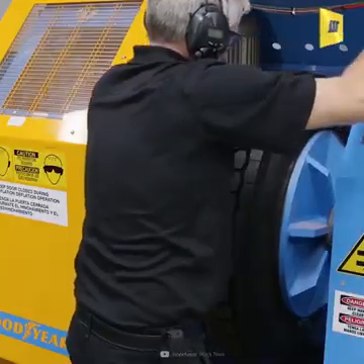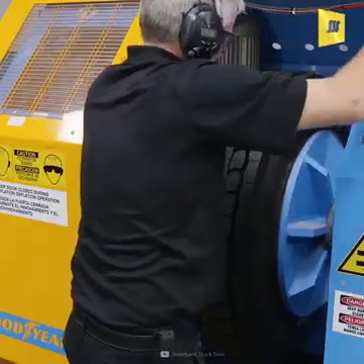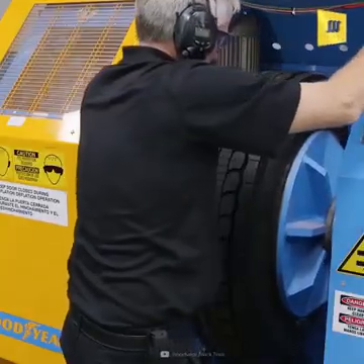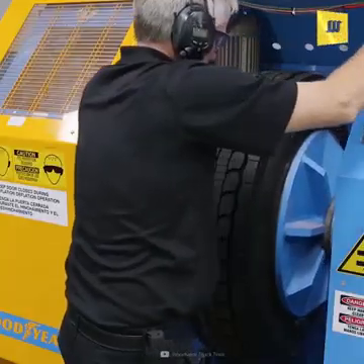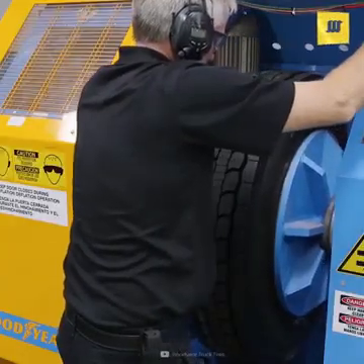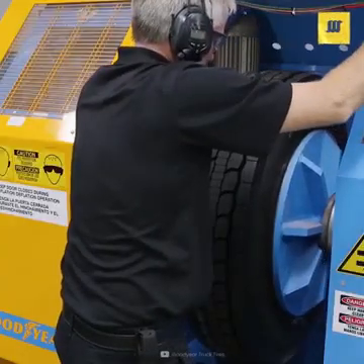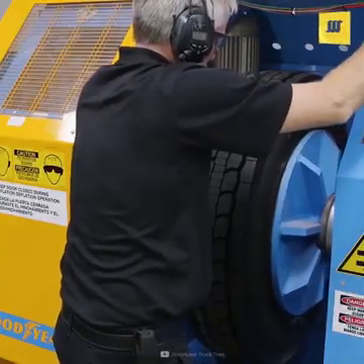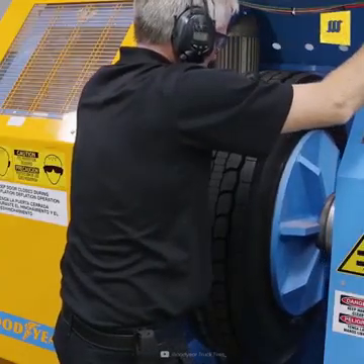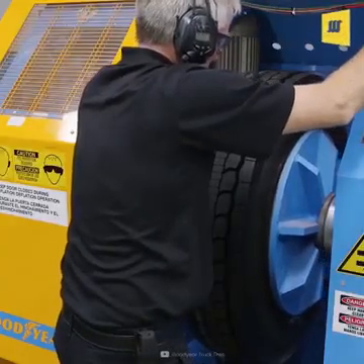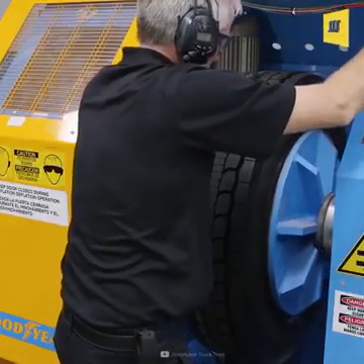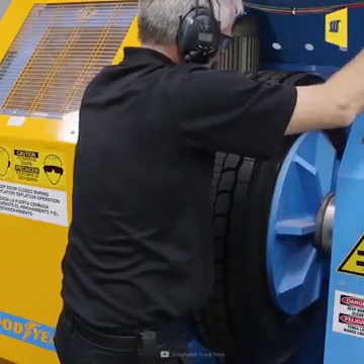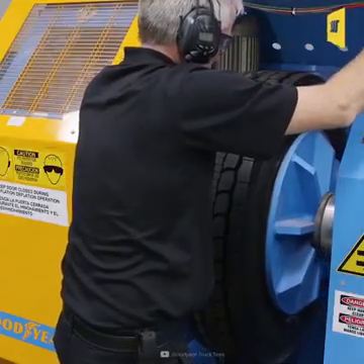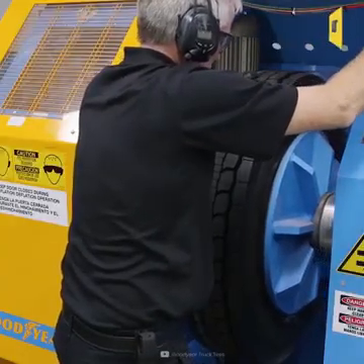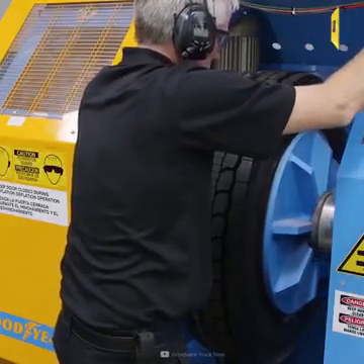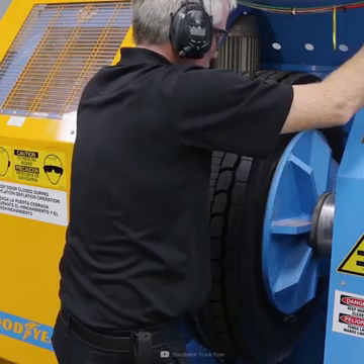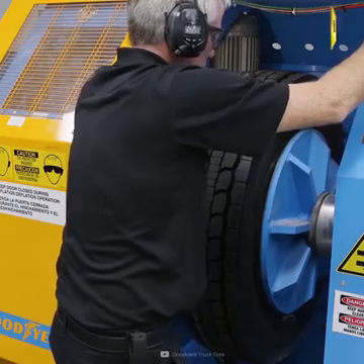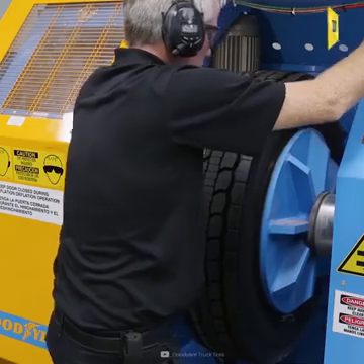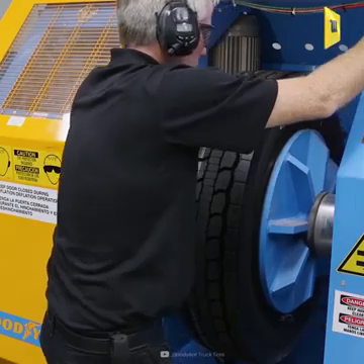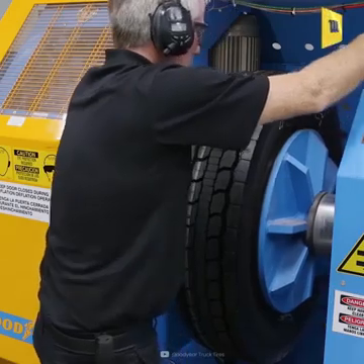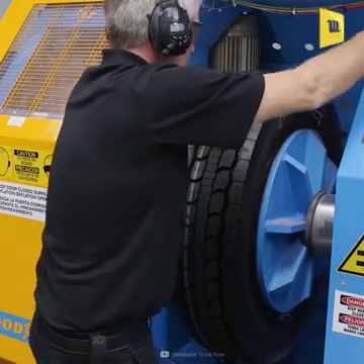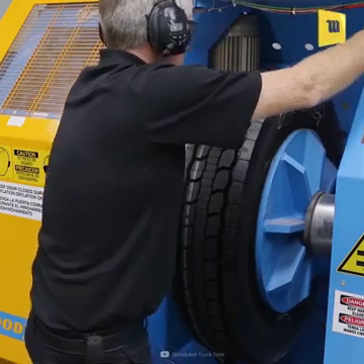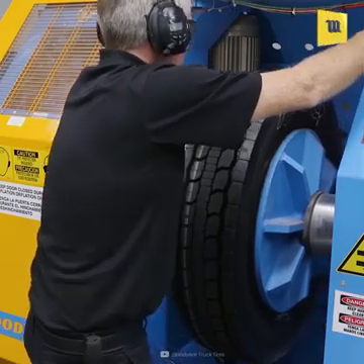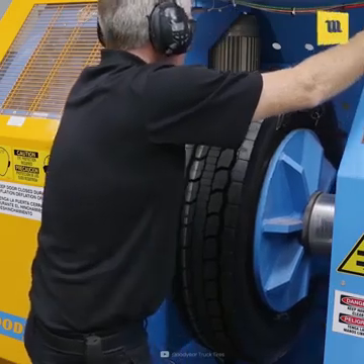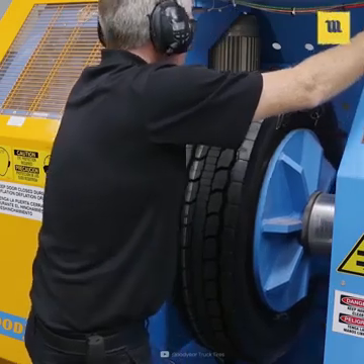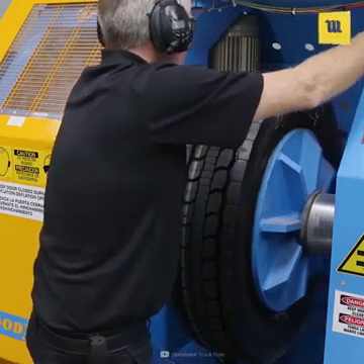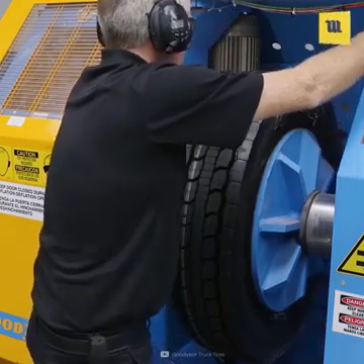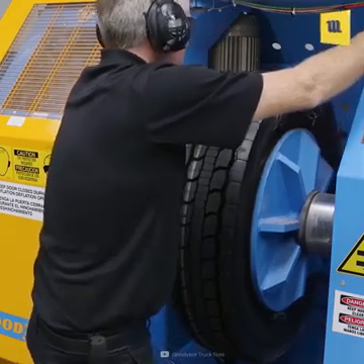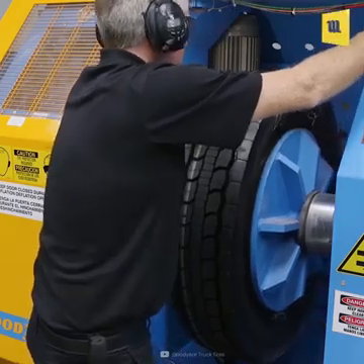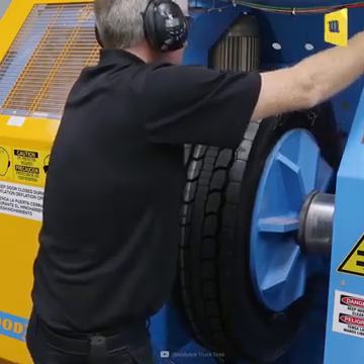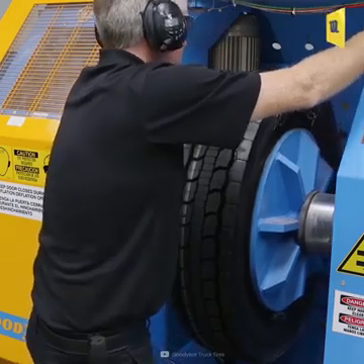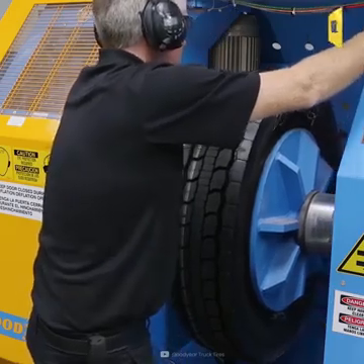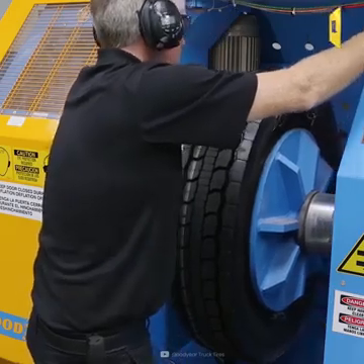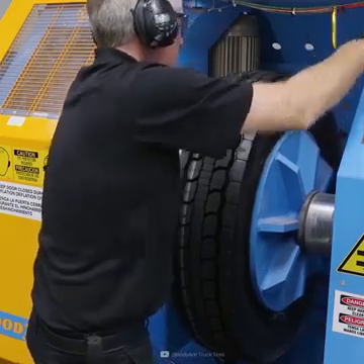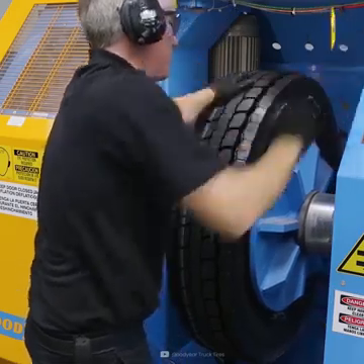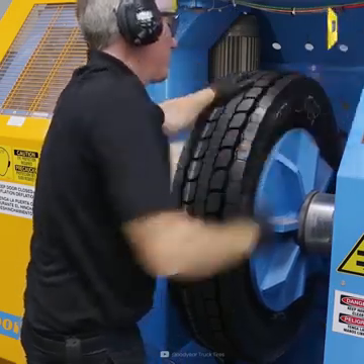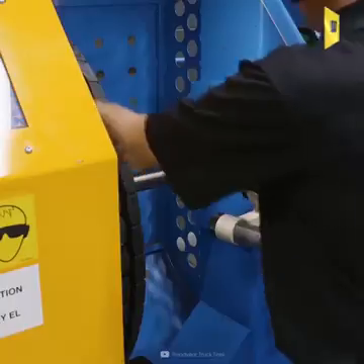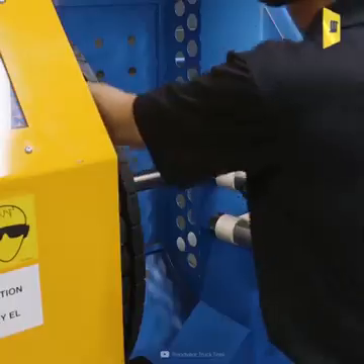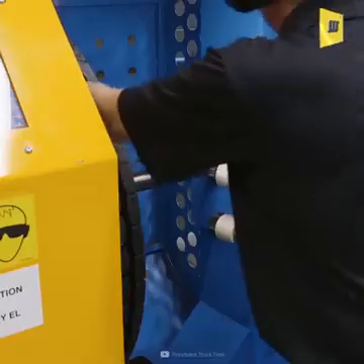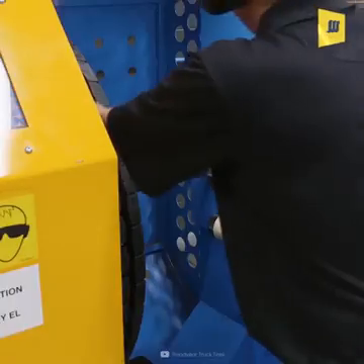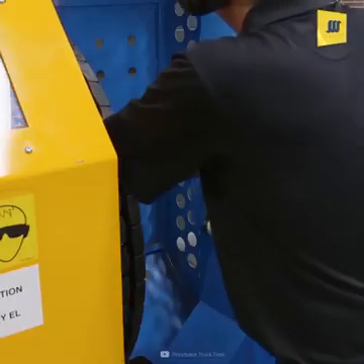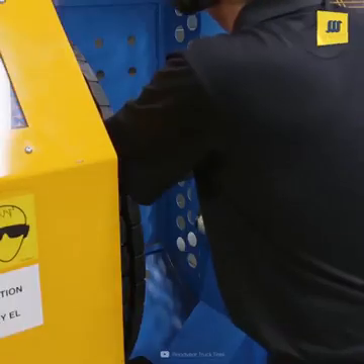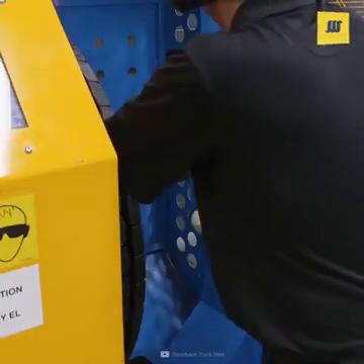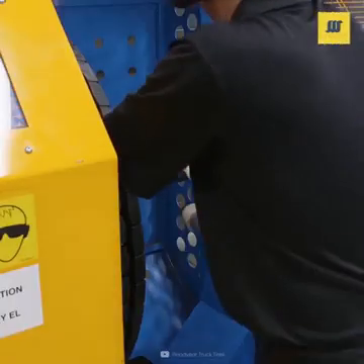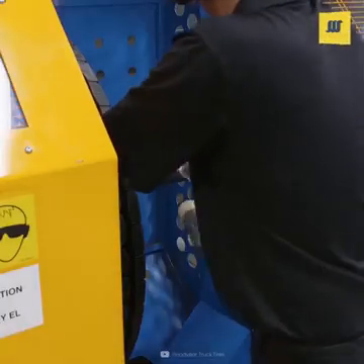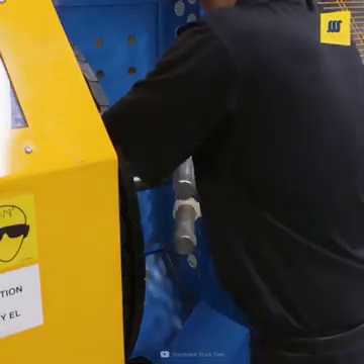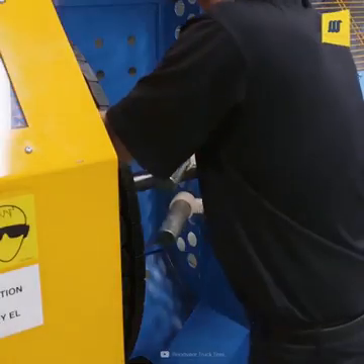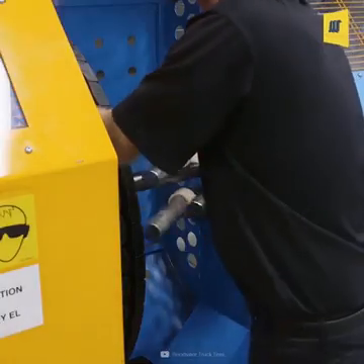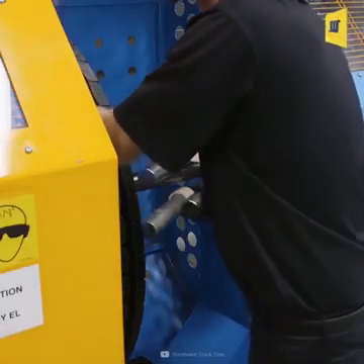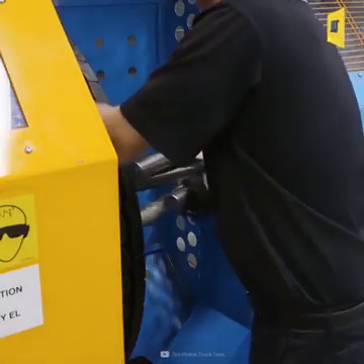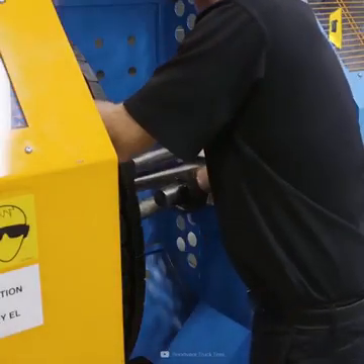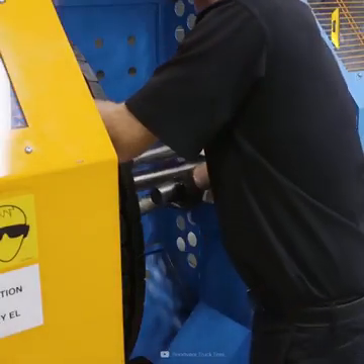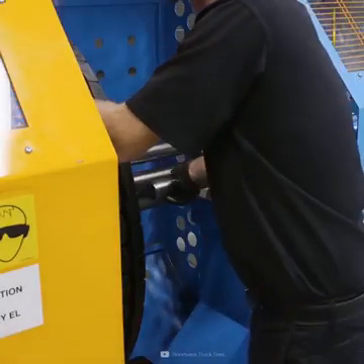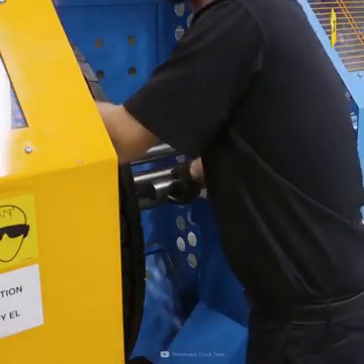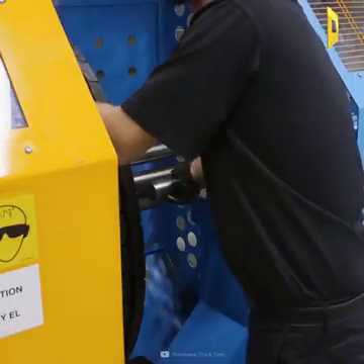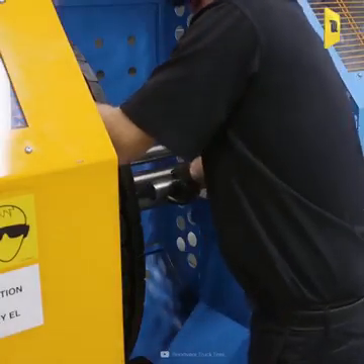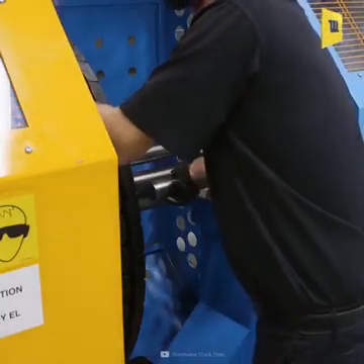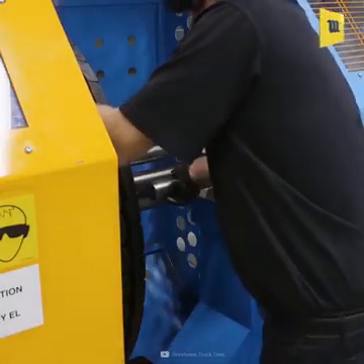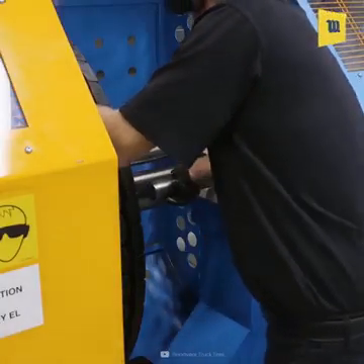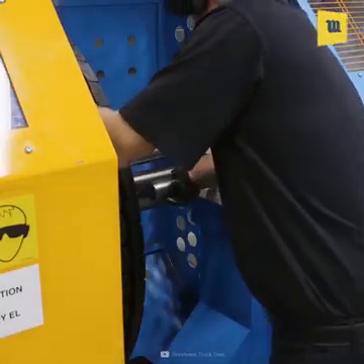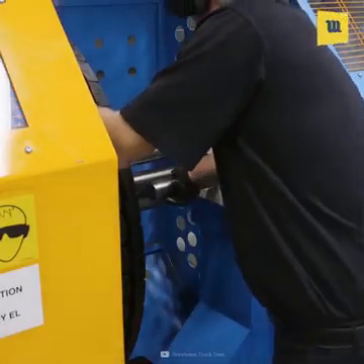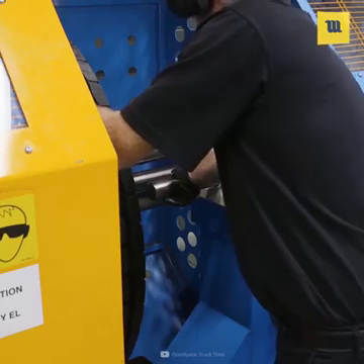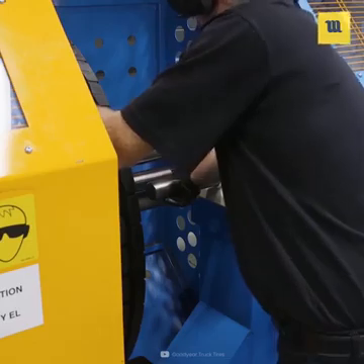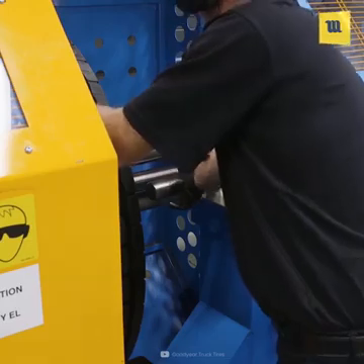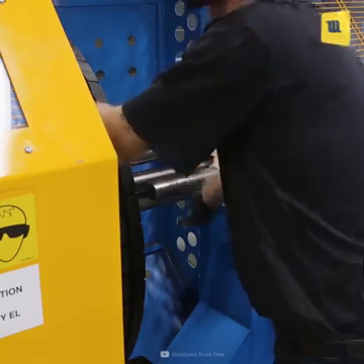After that, the tire is tested to find any separation, casing fatigue, nail holes, and tread misalignment.